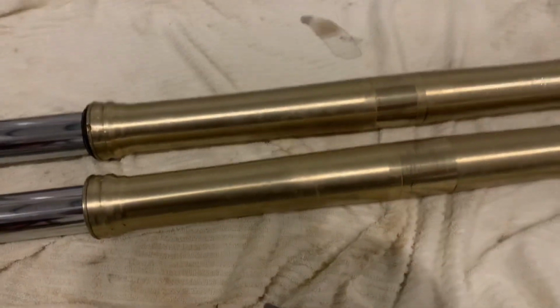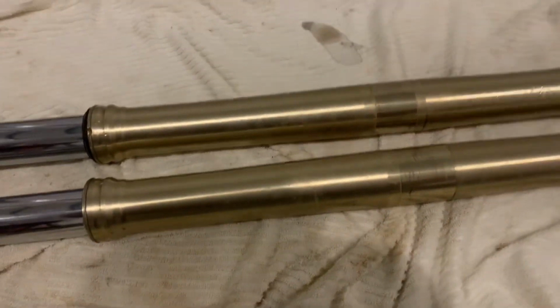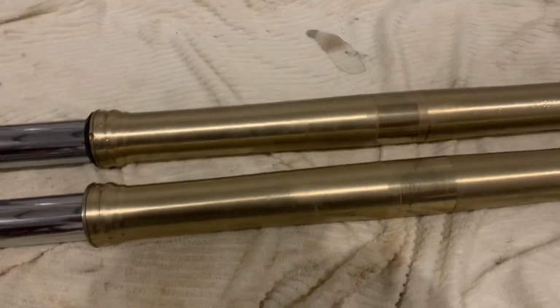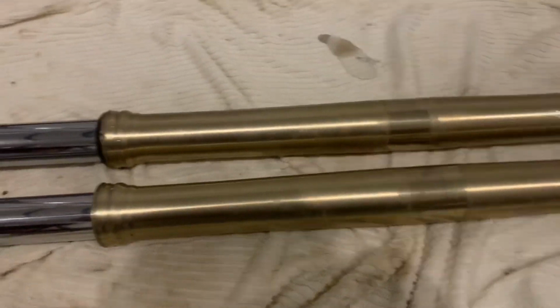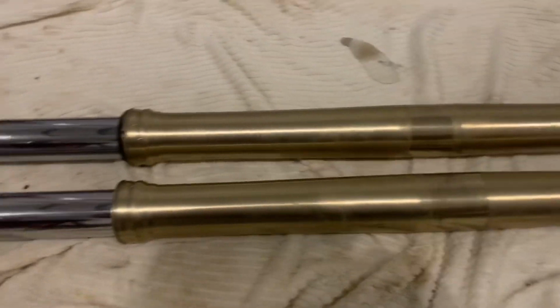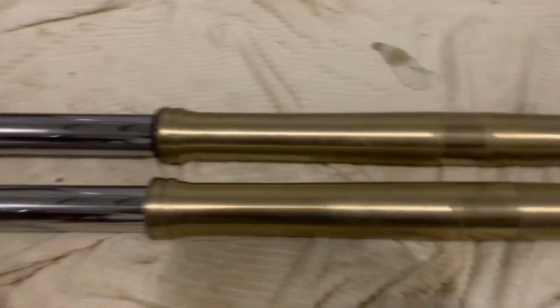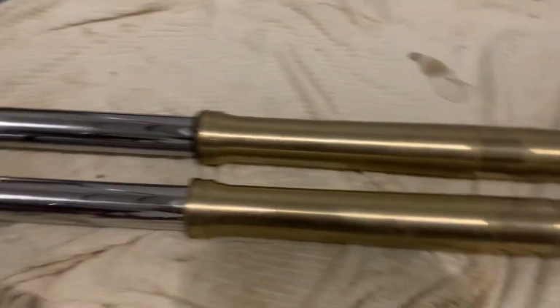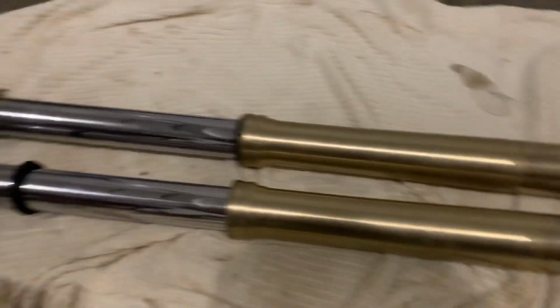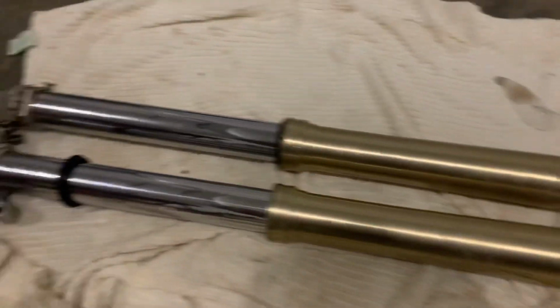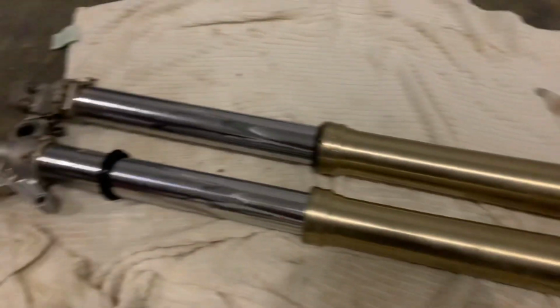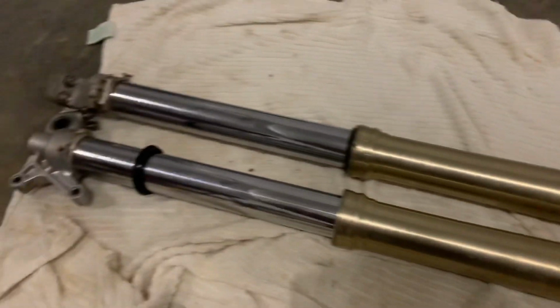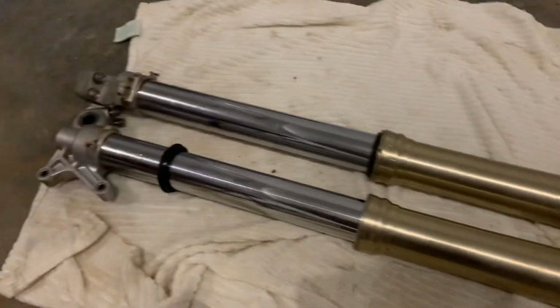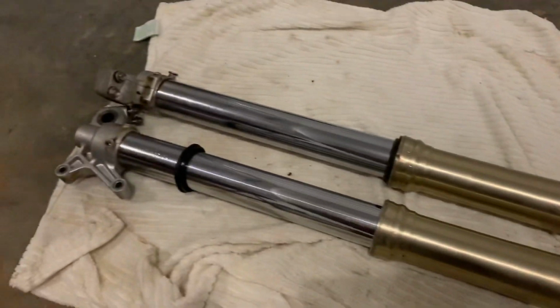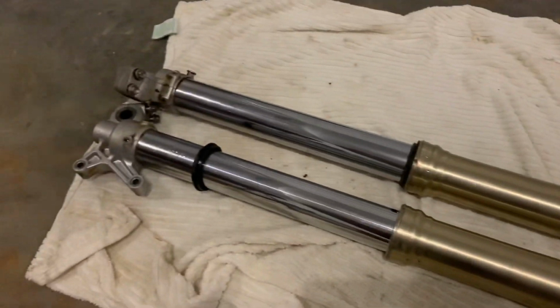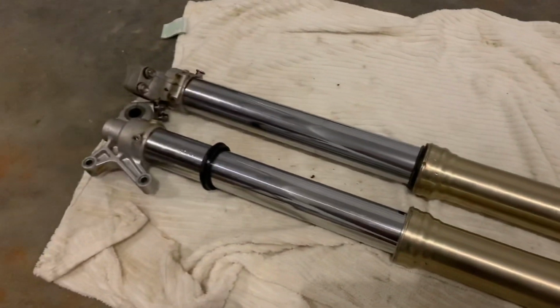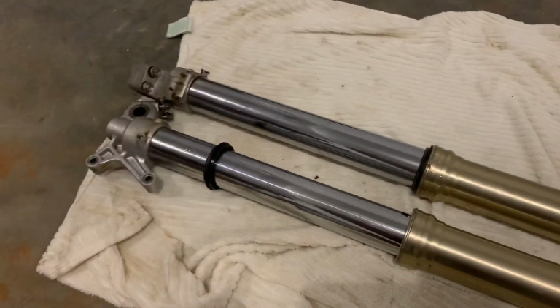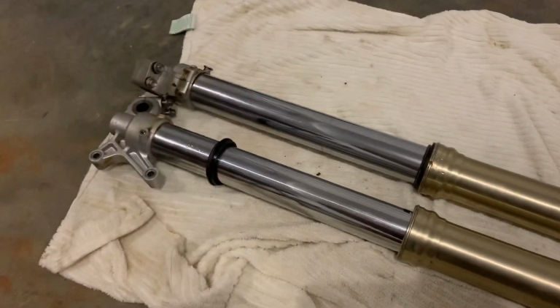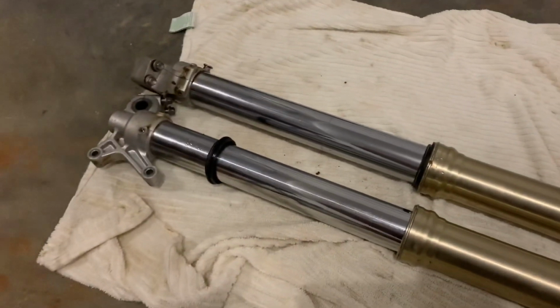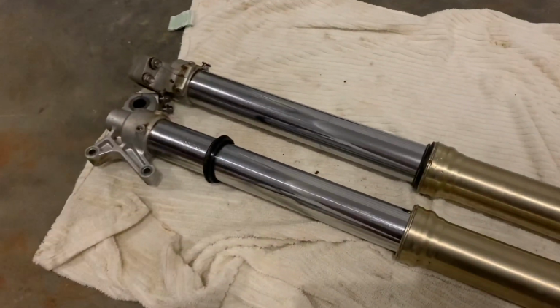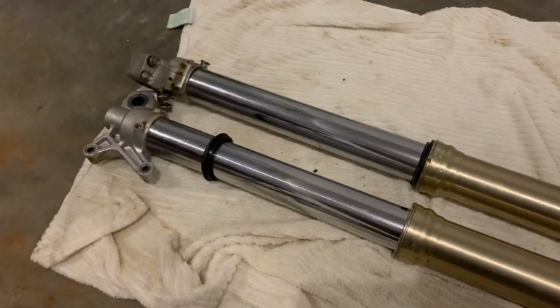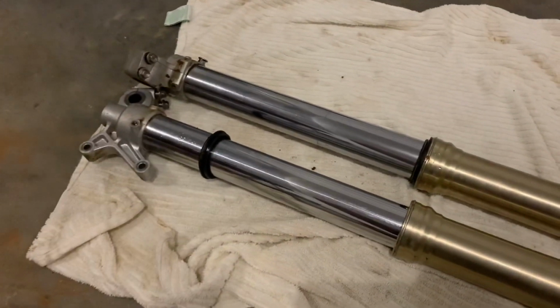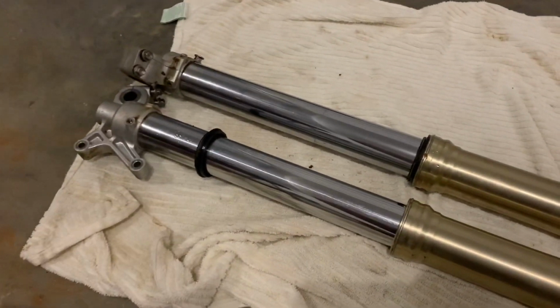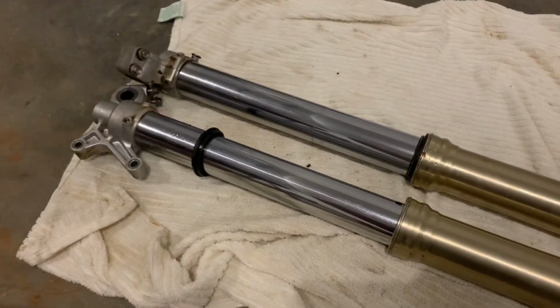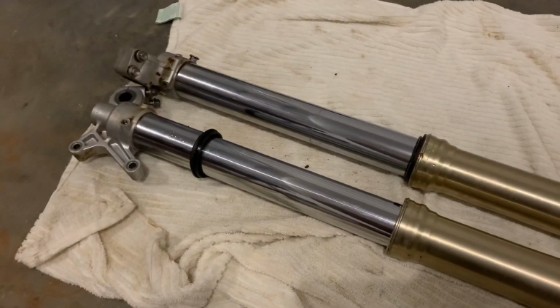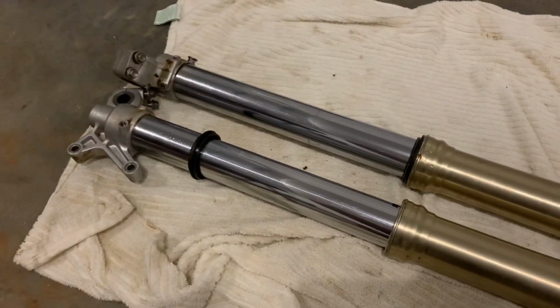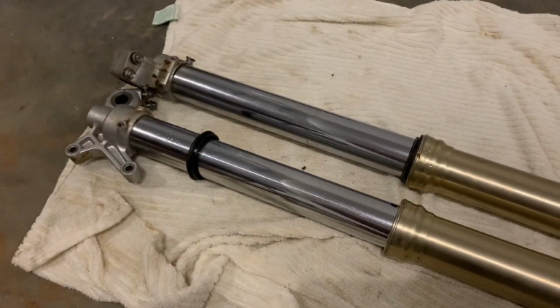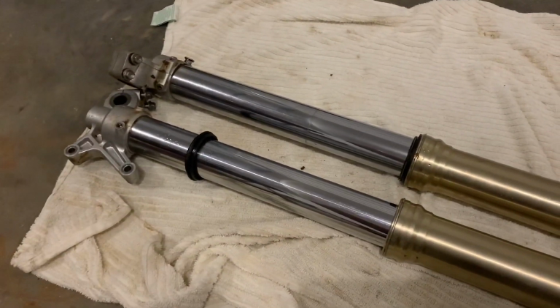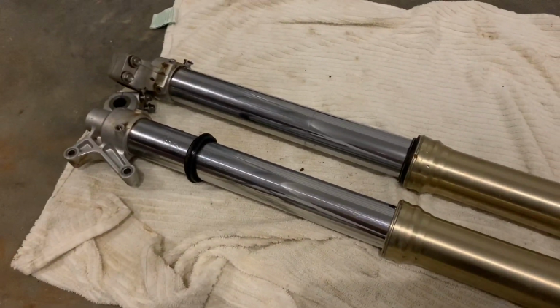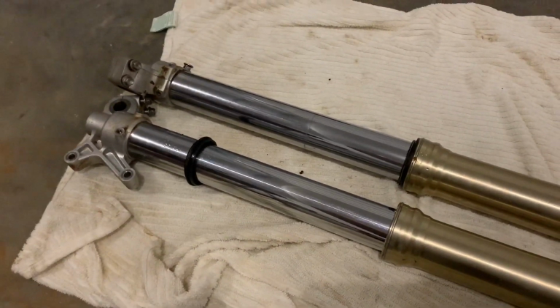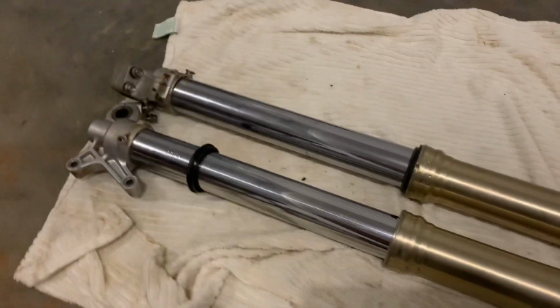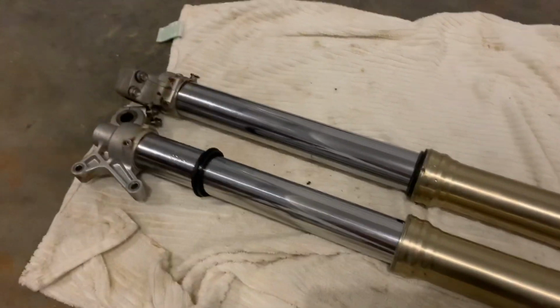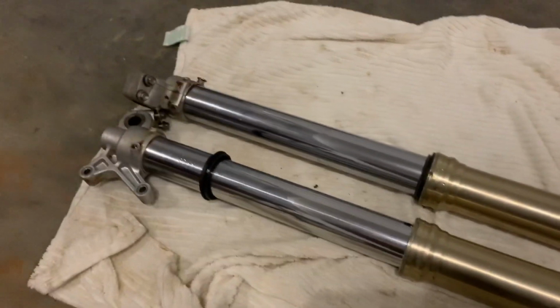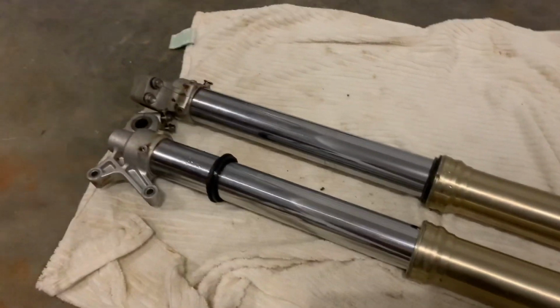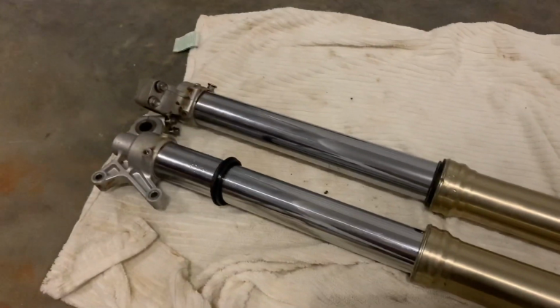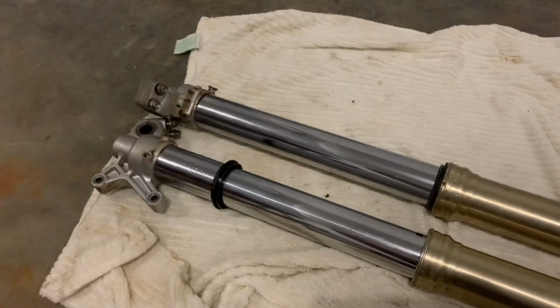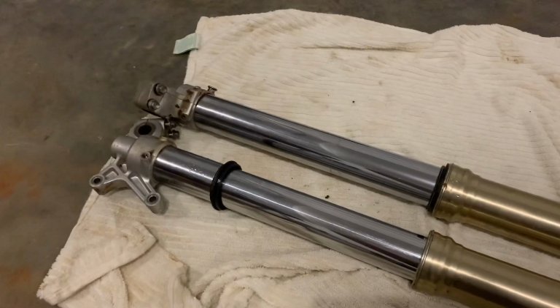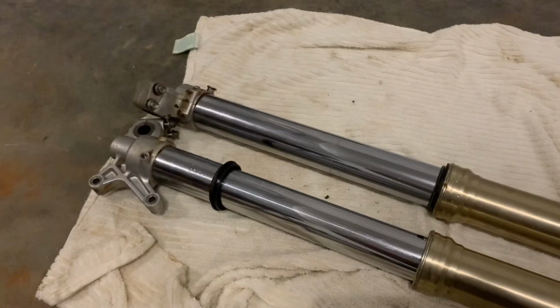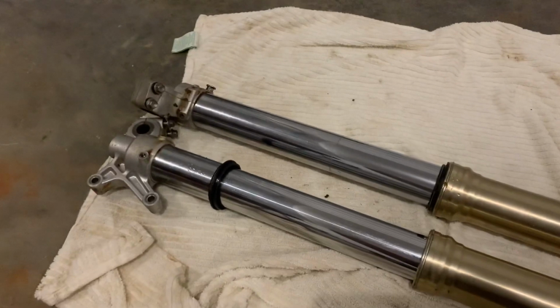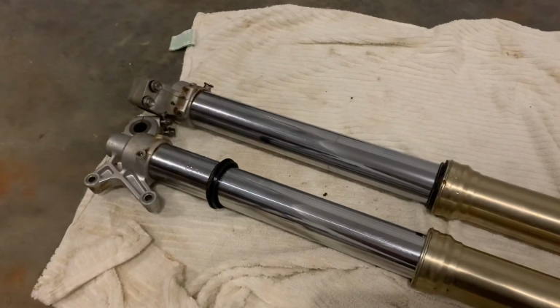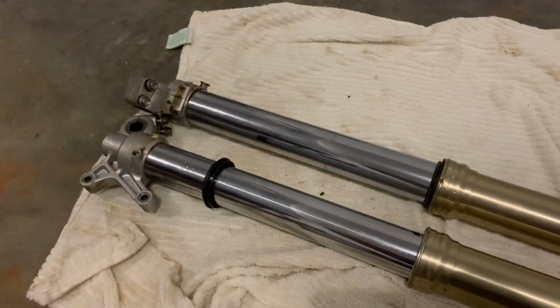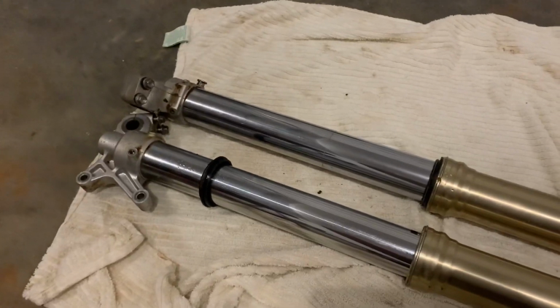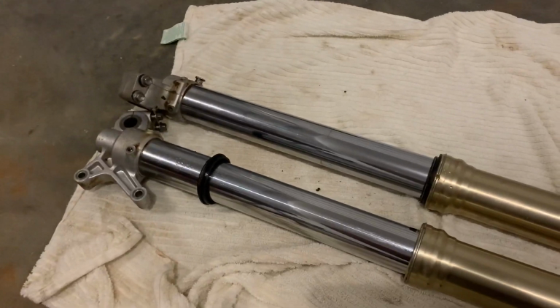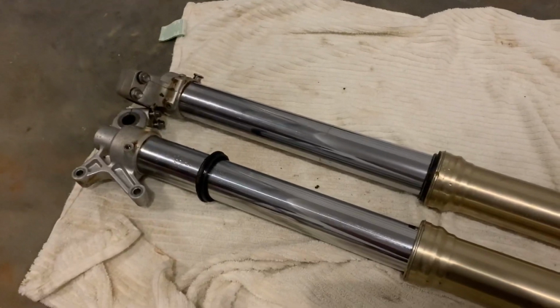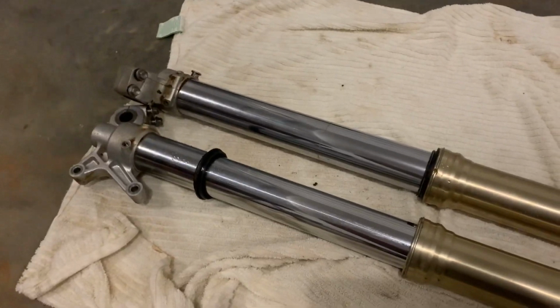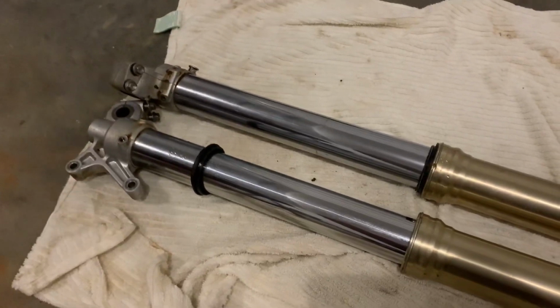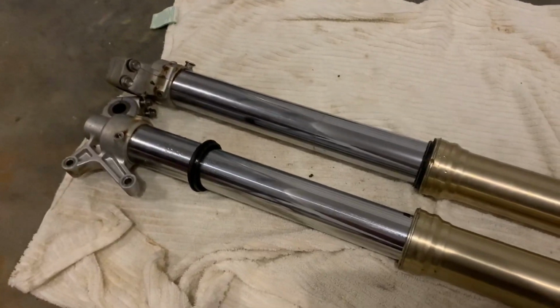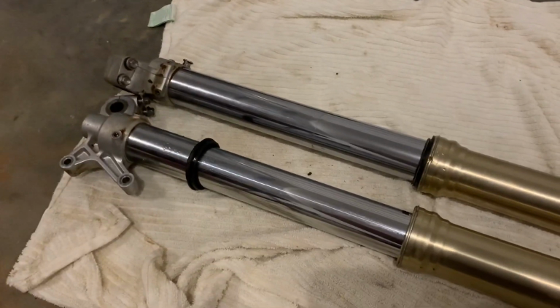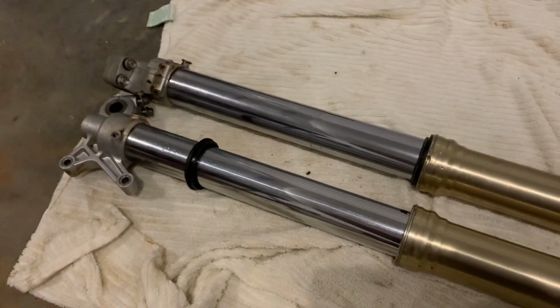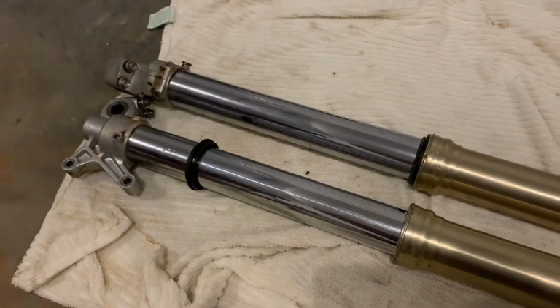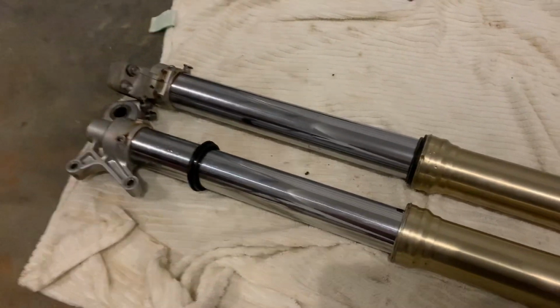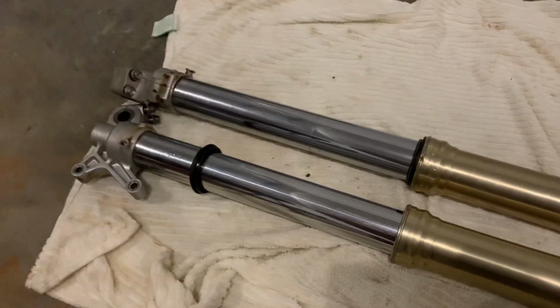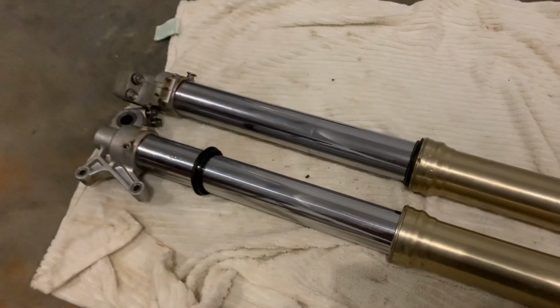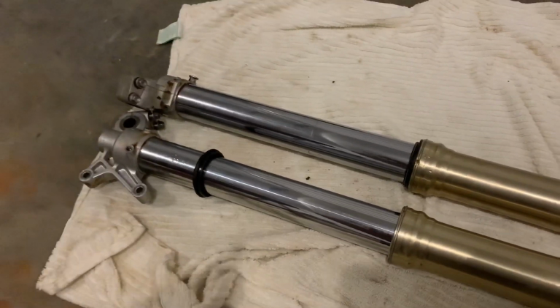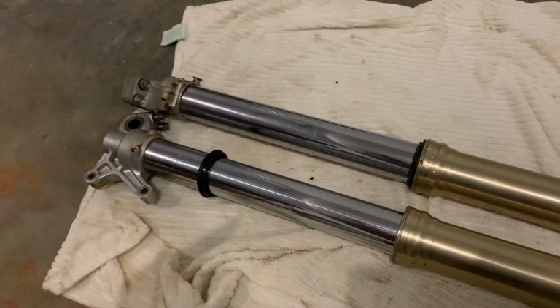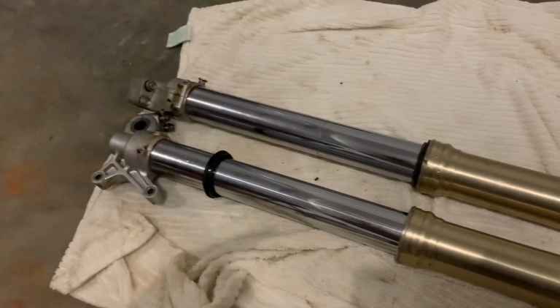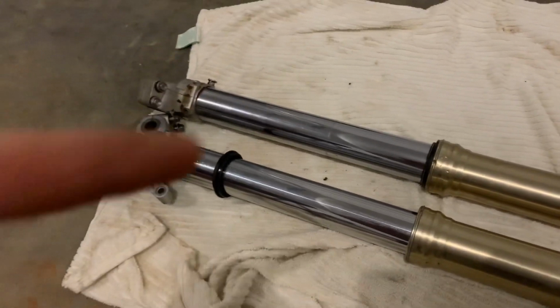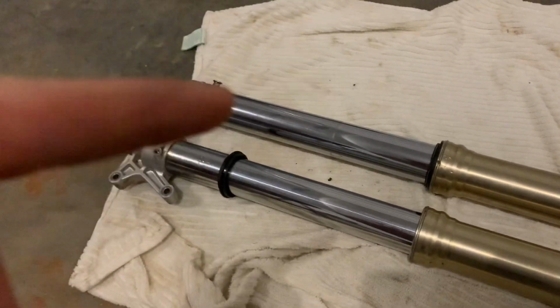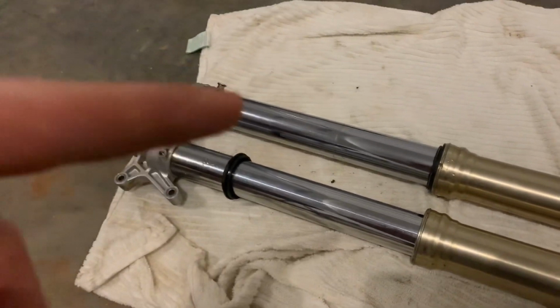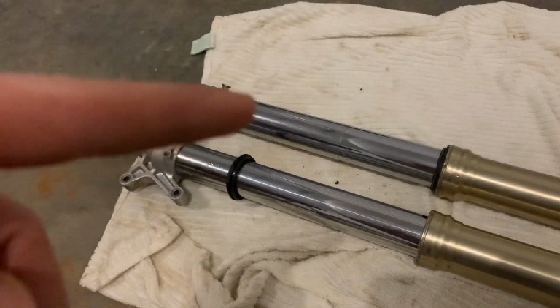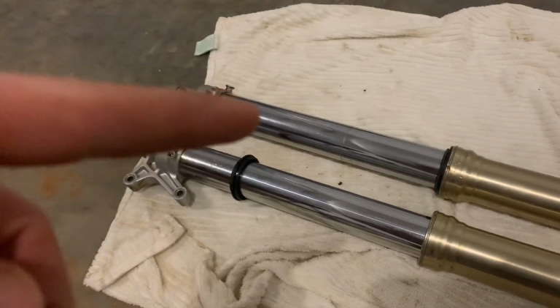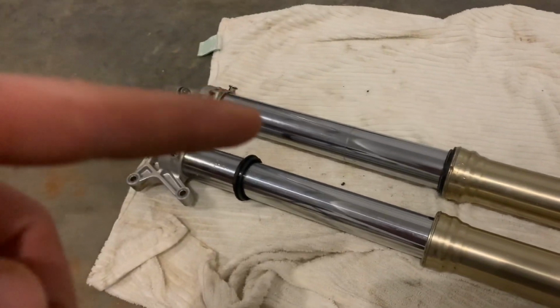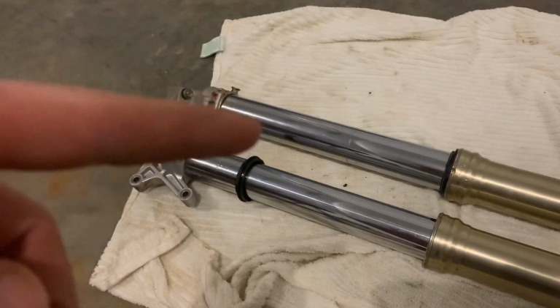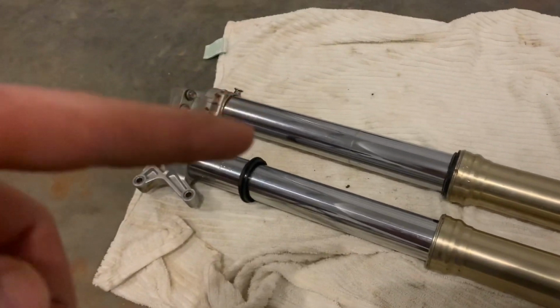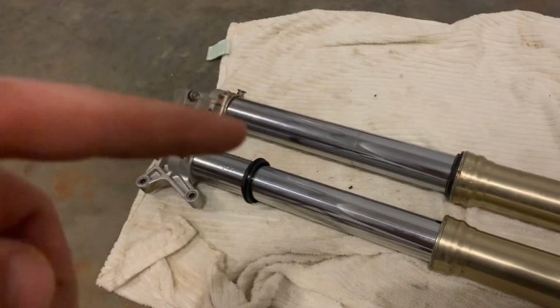I'll also go over some garage updates and what I'm going to be doing because of this coronavirus situation. Let's get this thing finished.